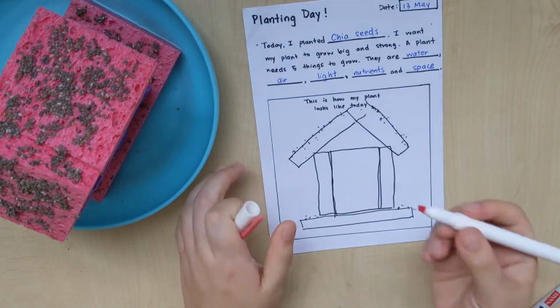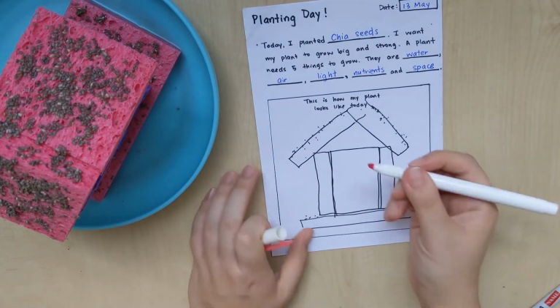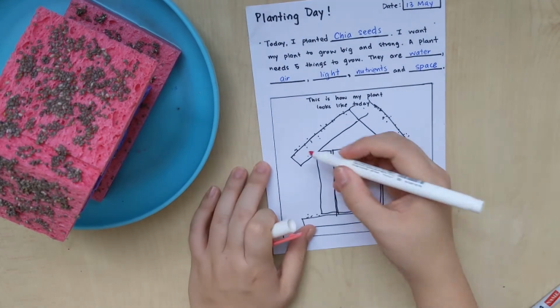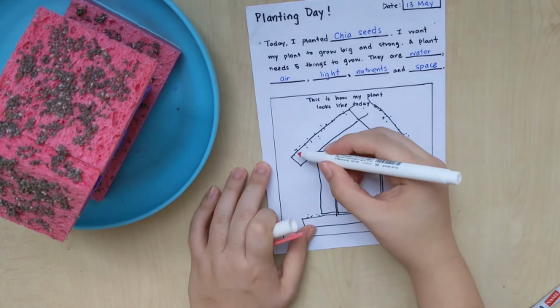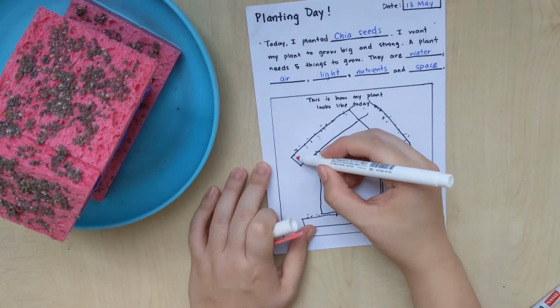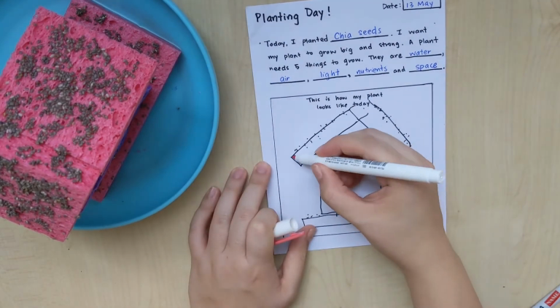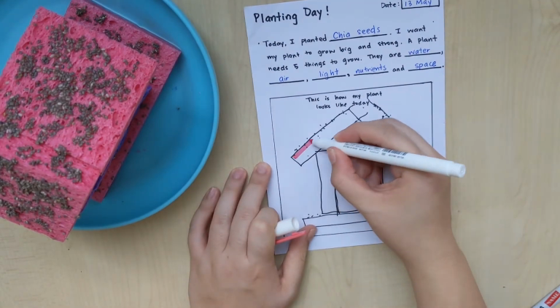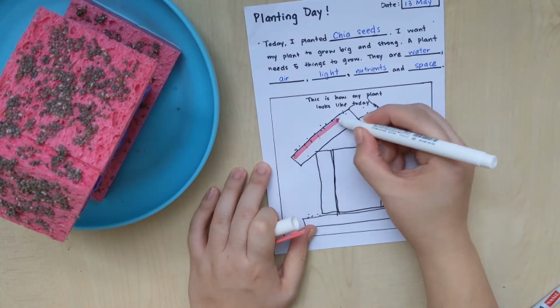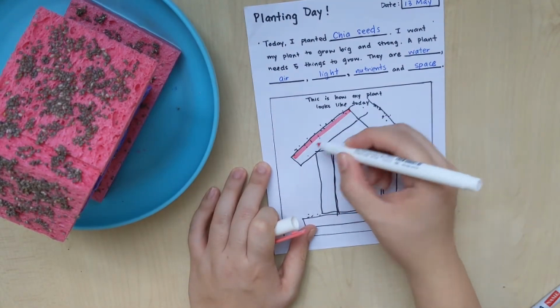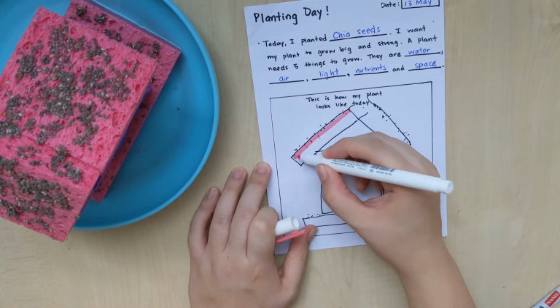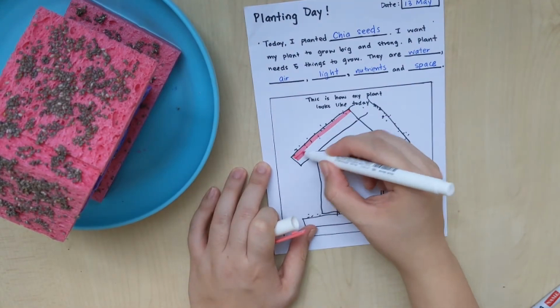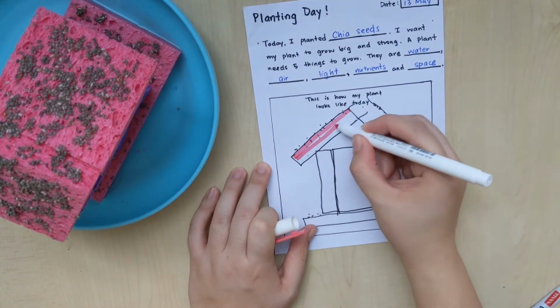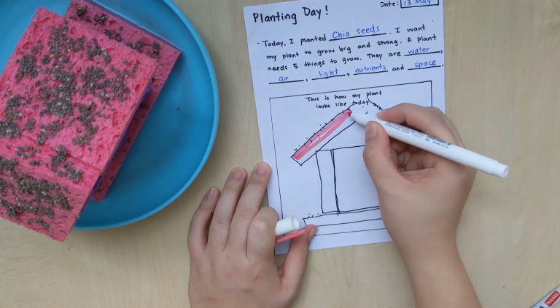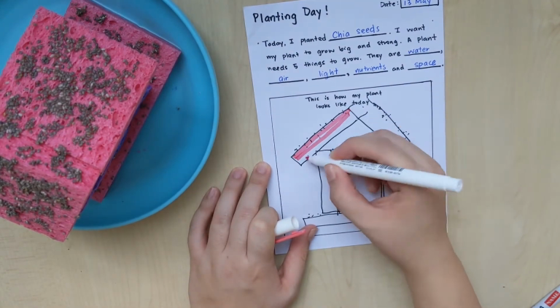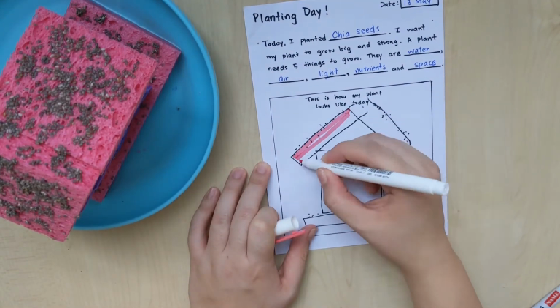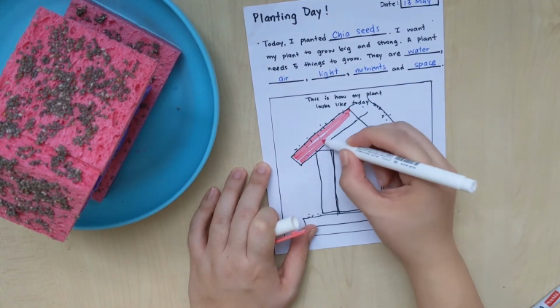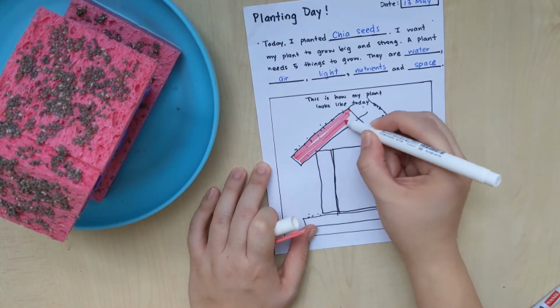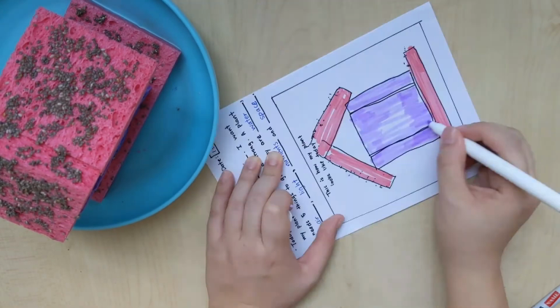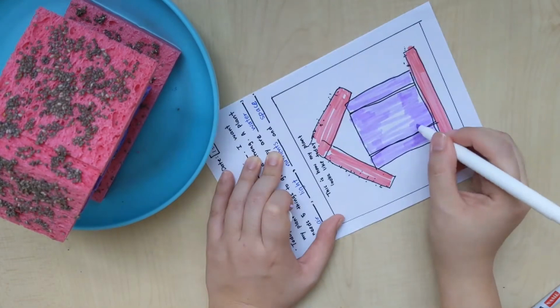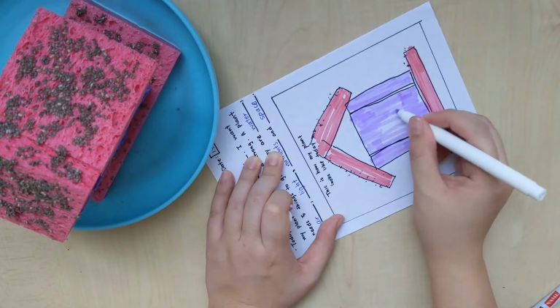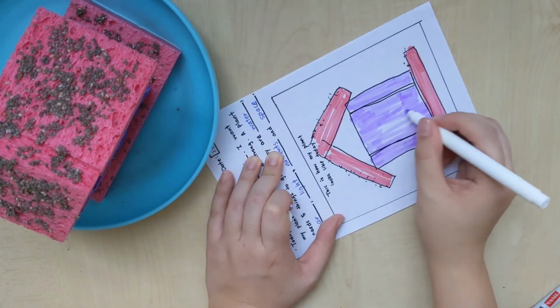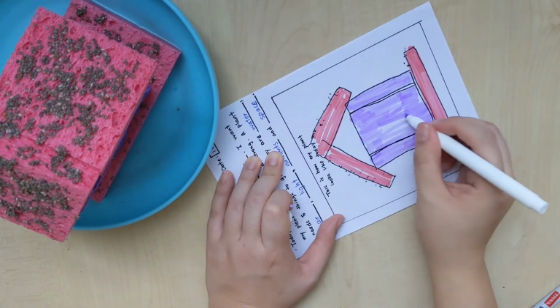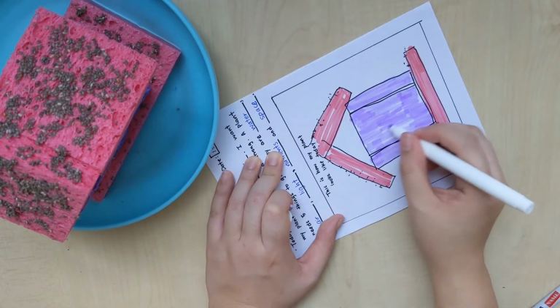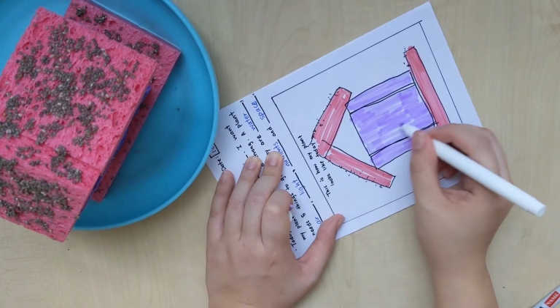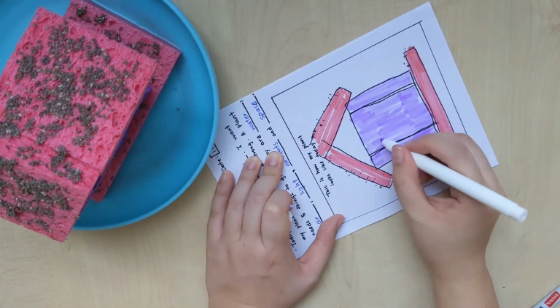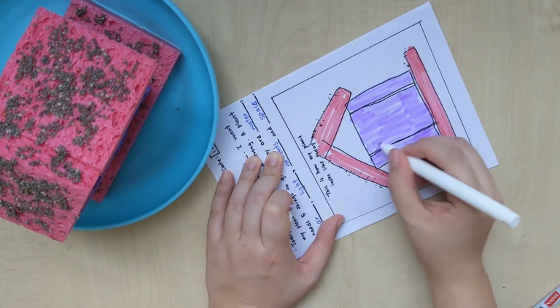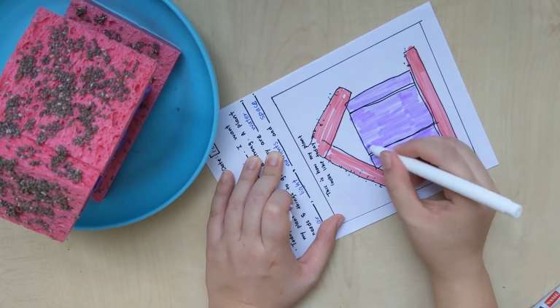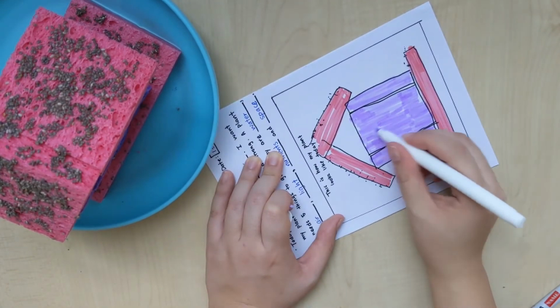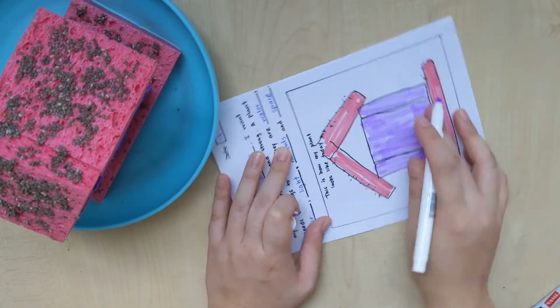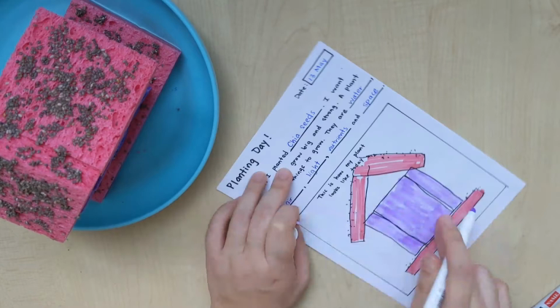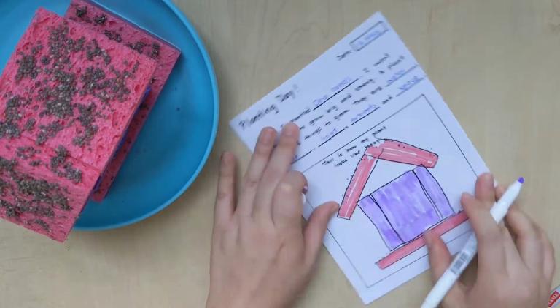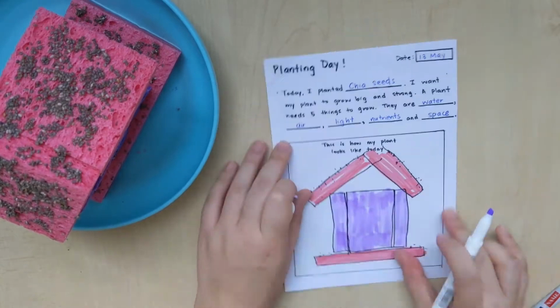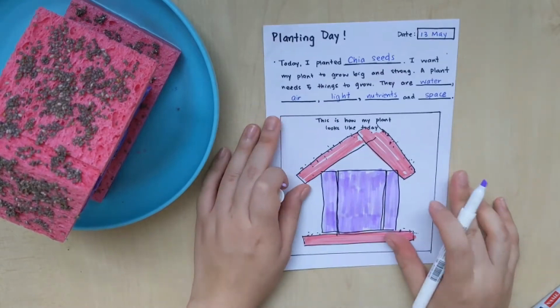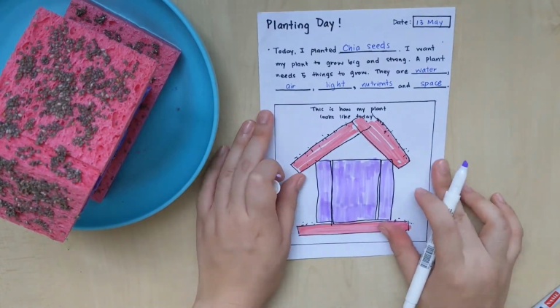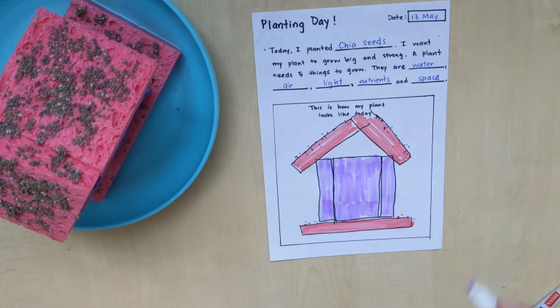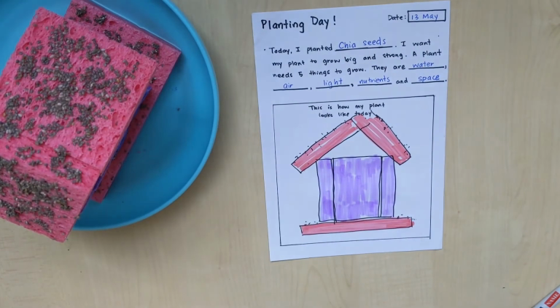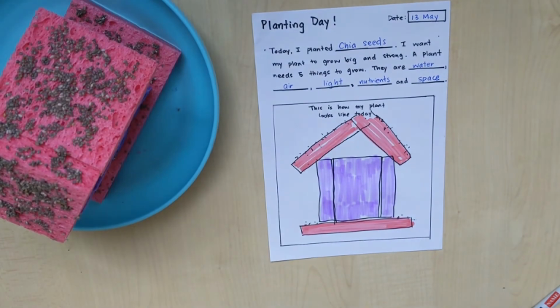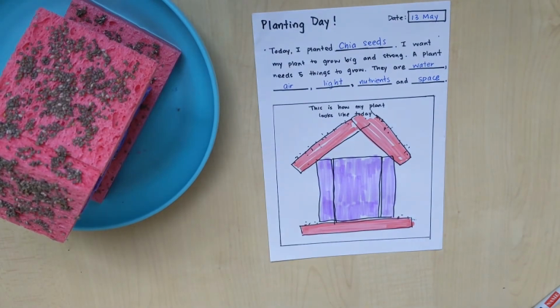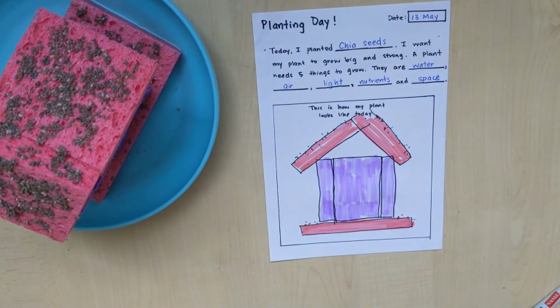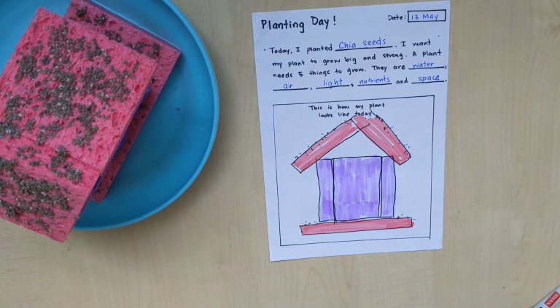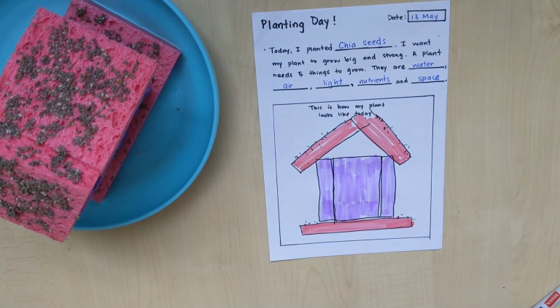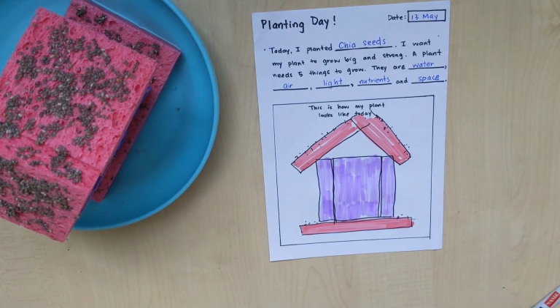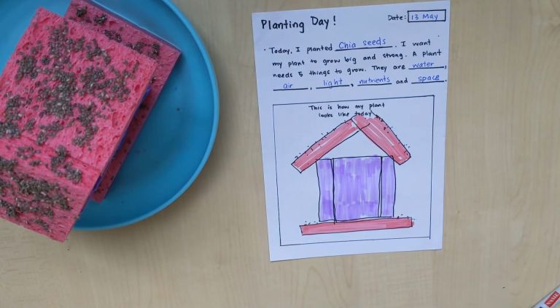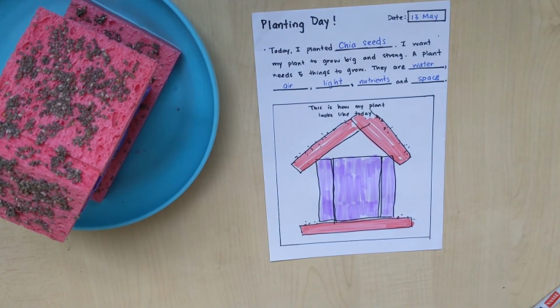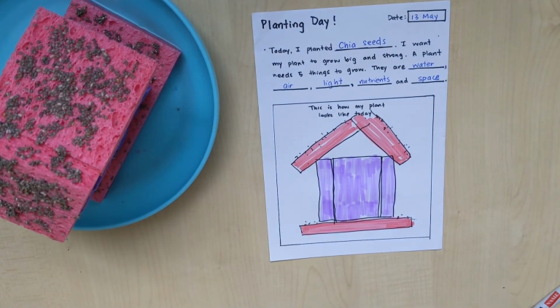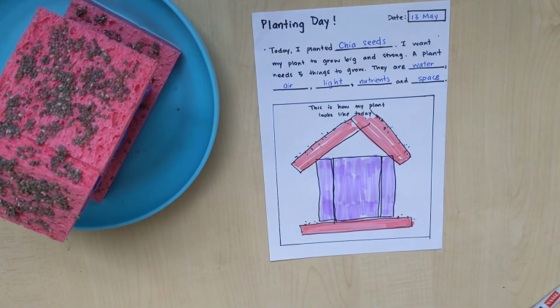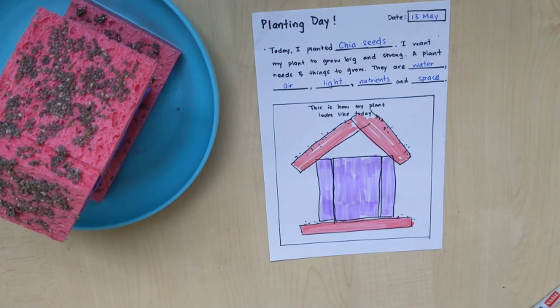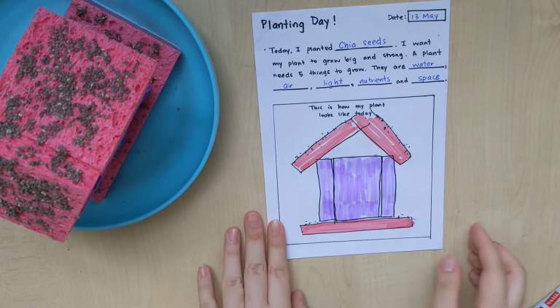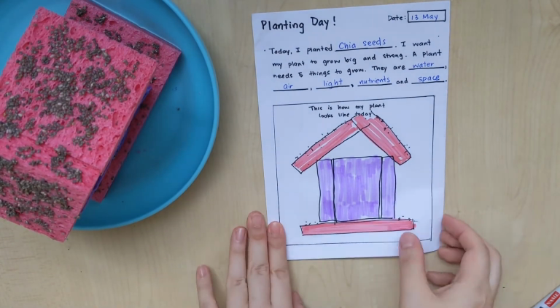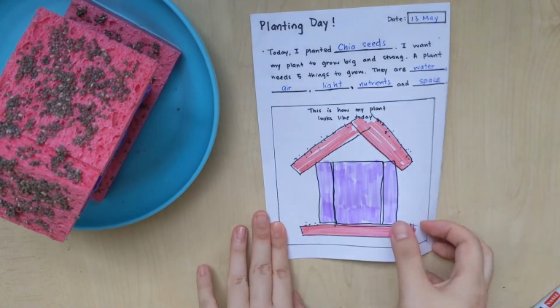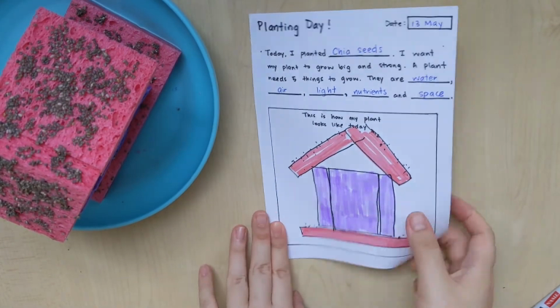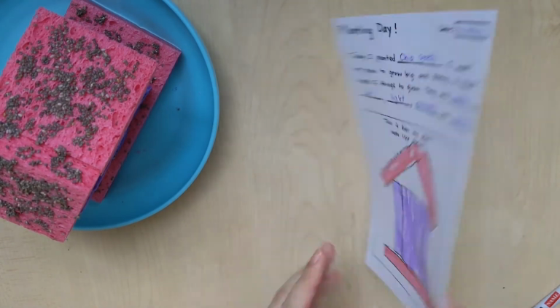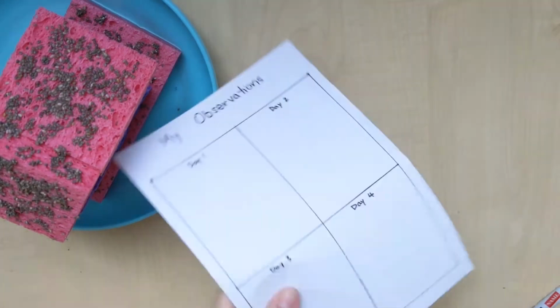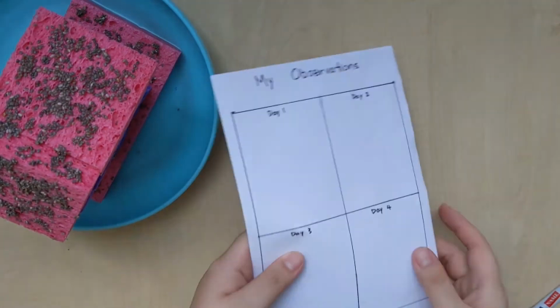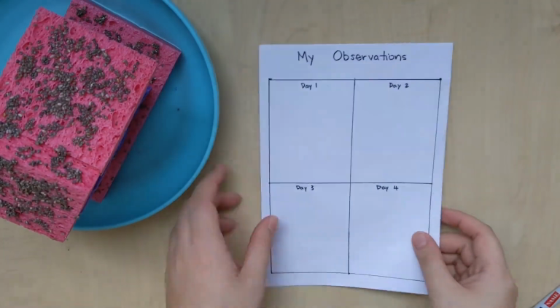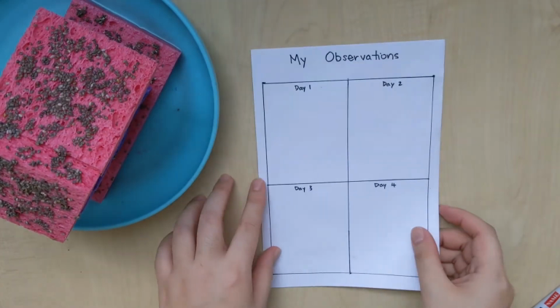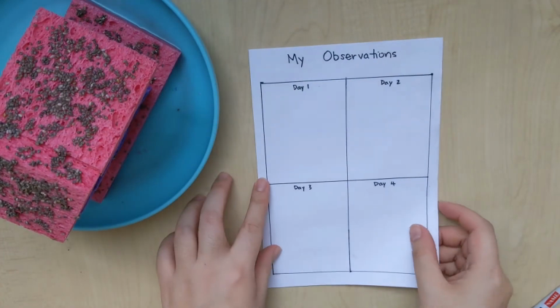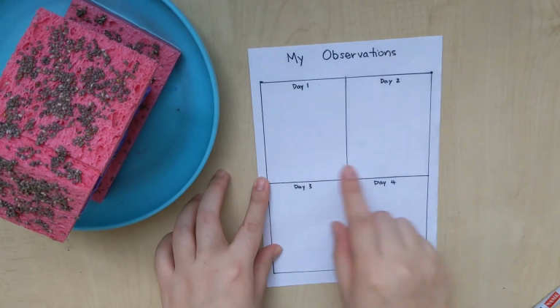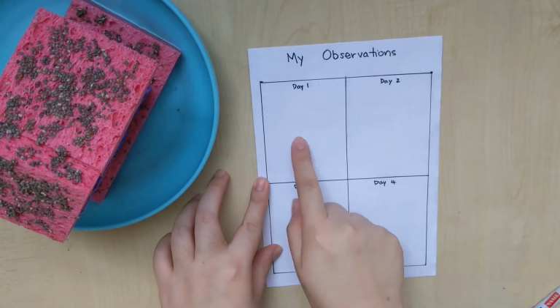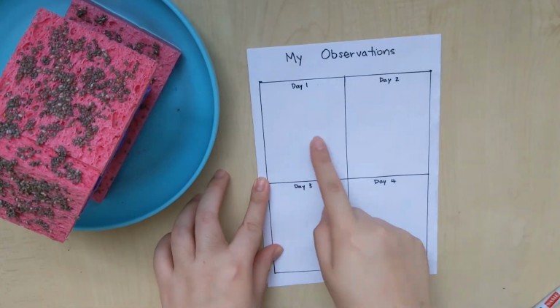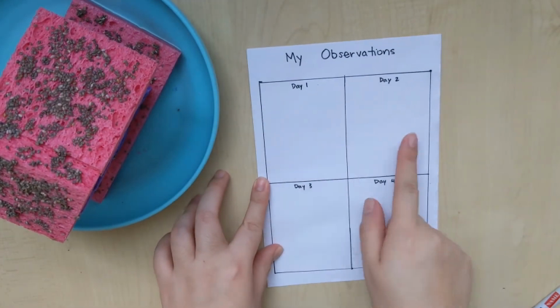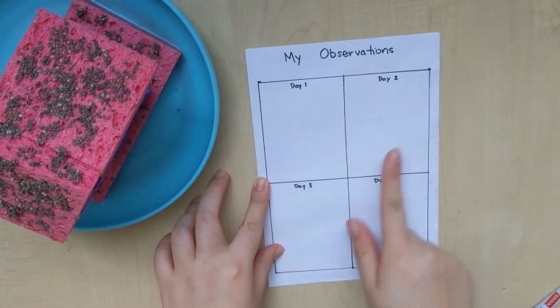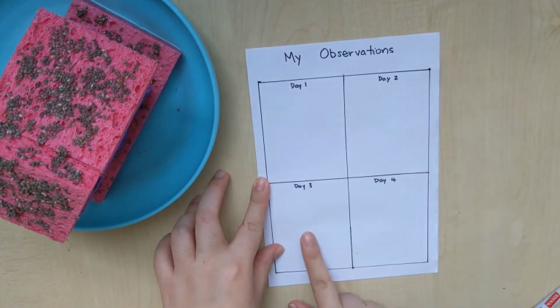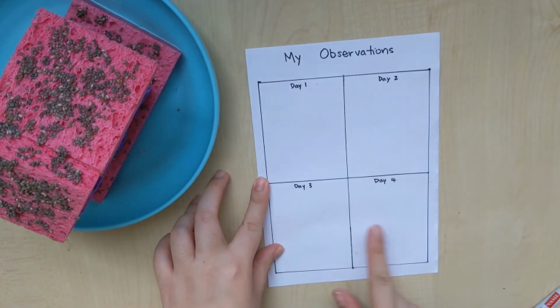I am also going to colour it like this — you can do that as well. And we are going to continue to make our observations every day. Have a great day!